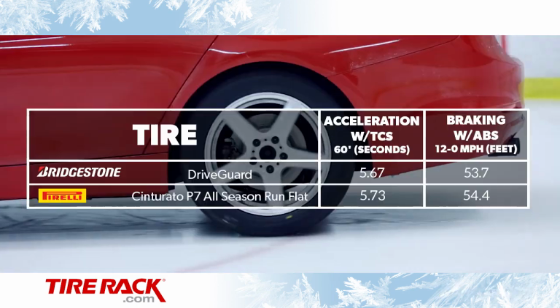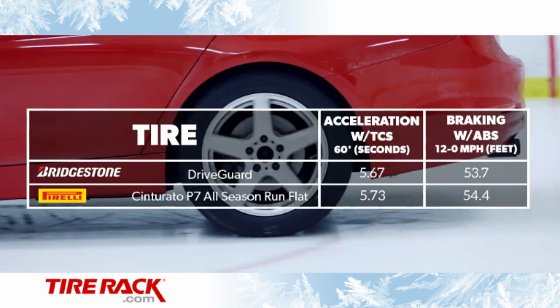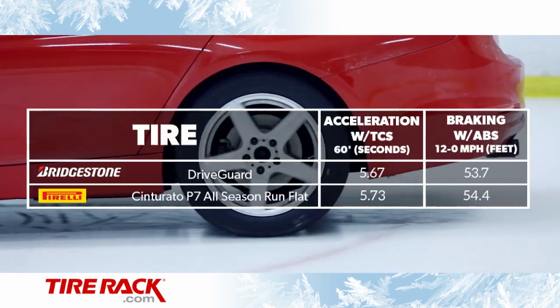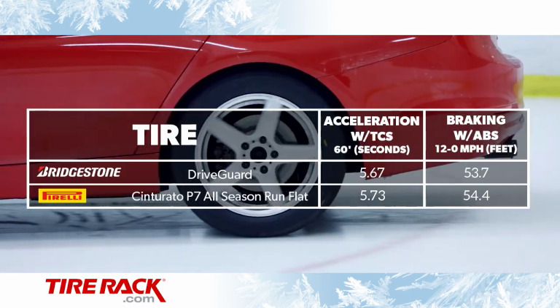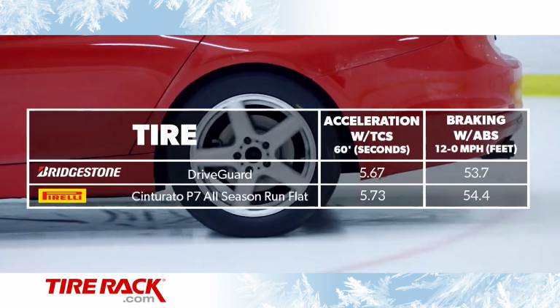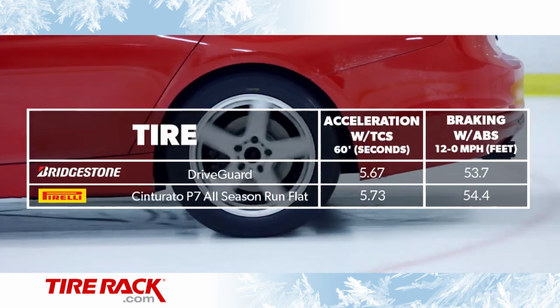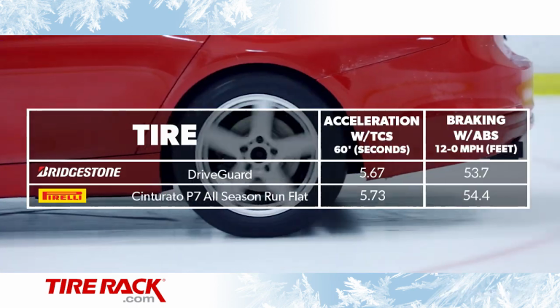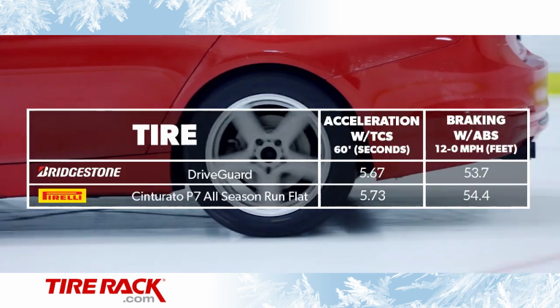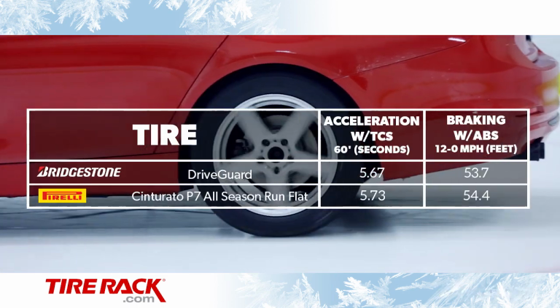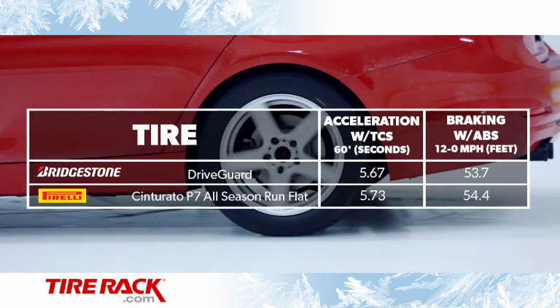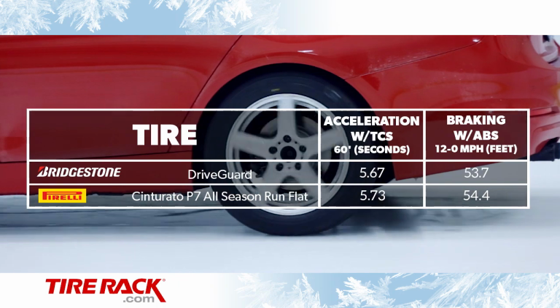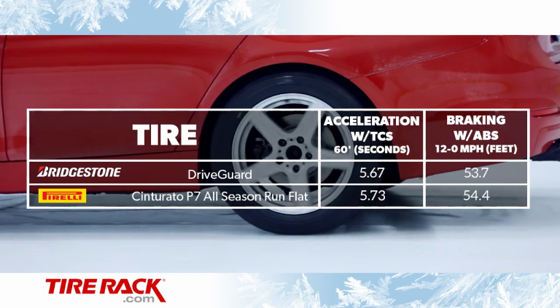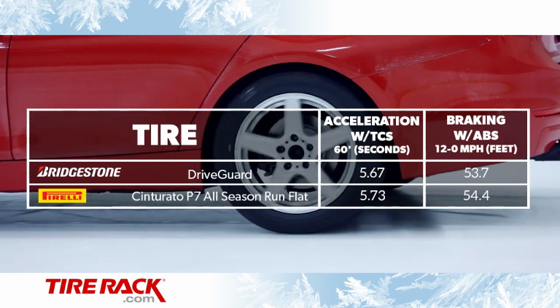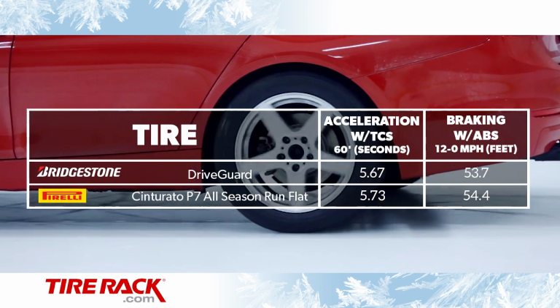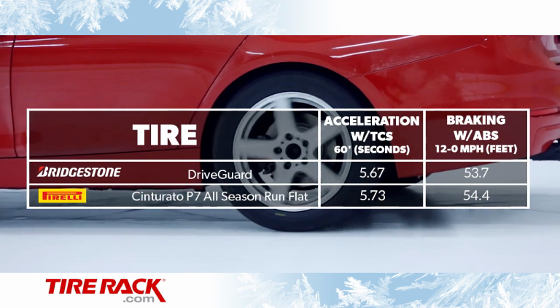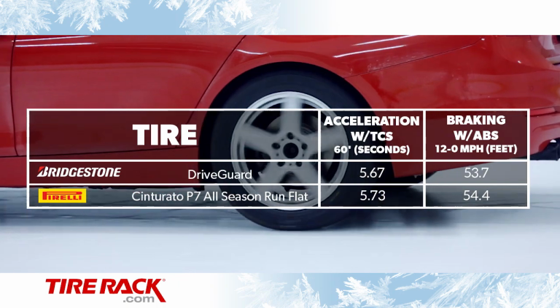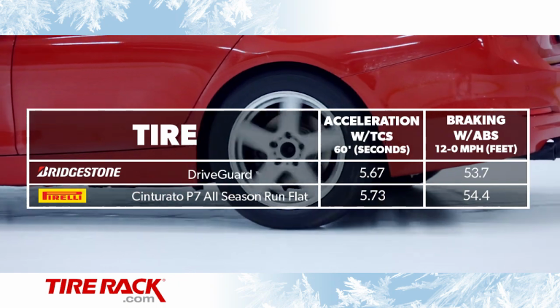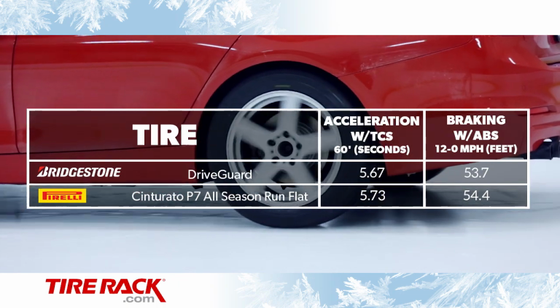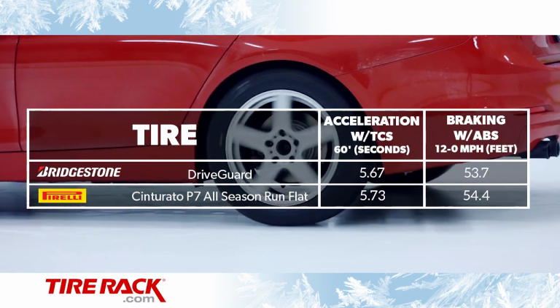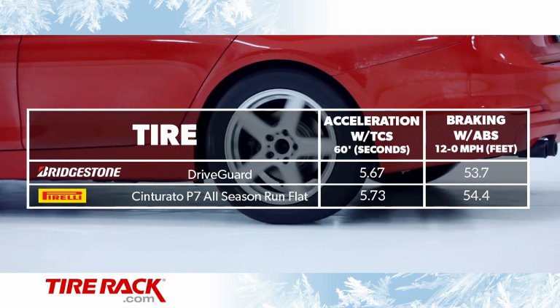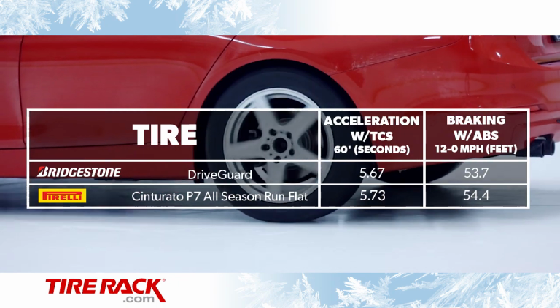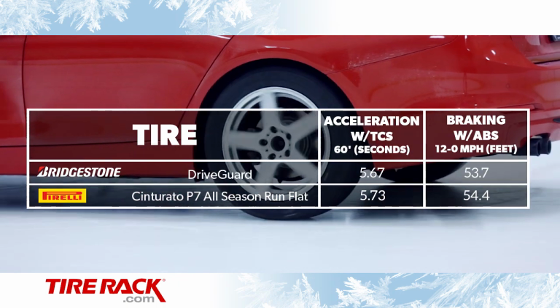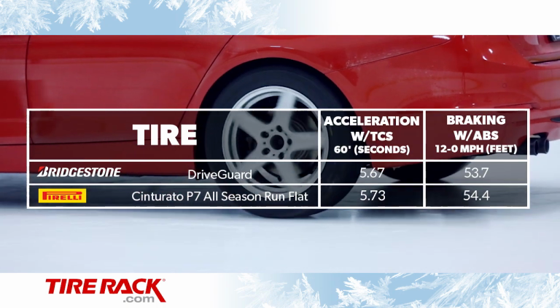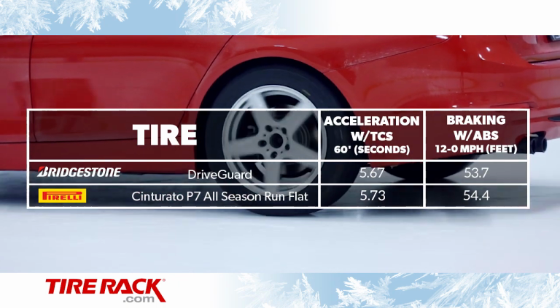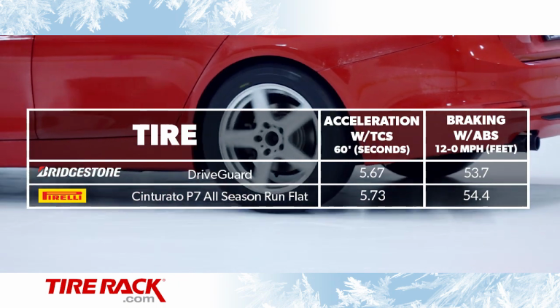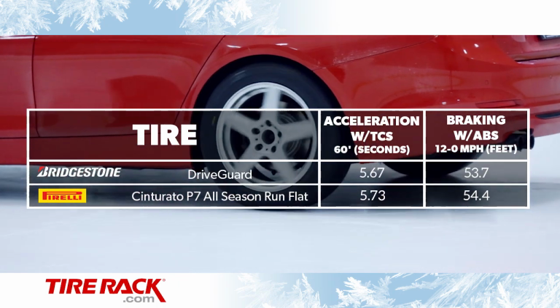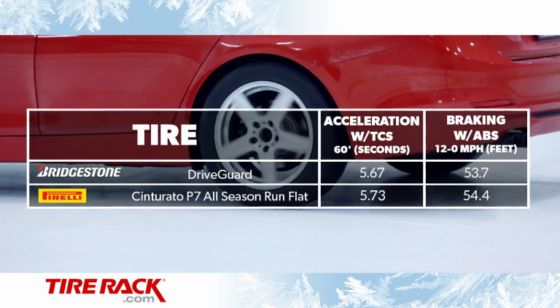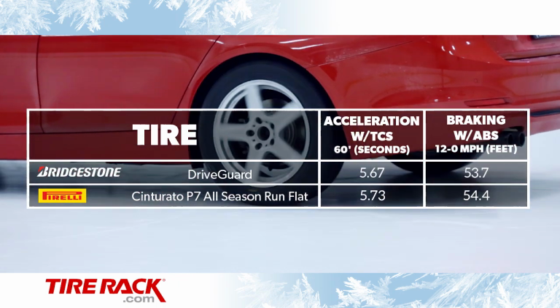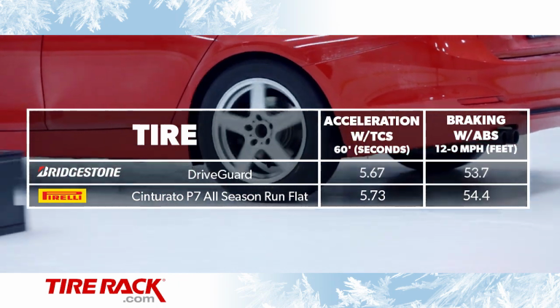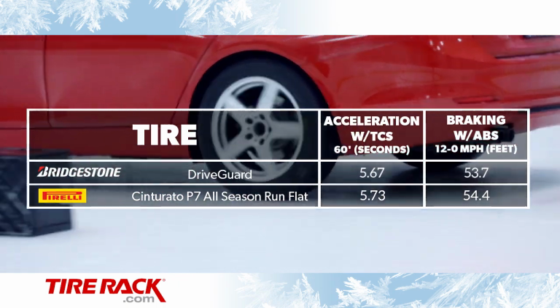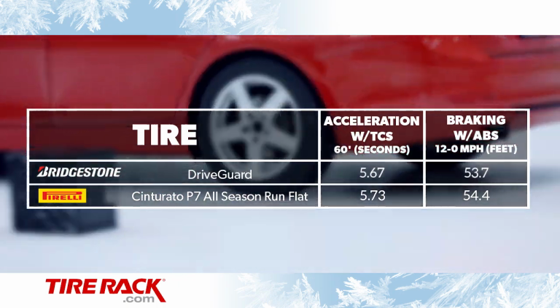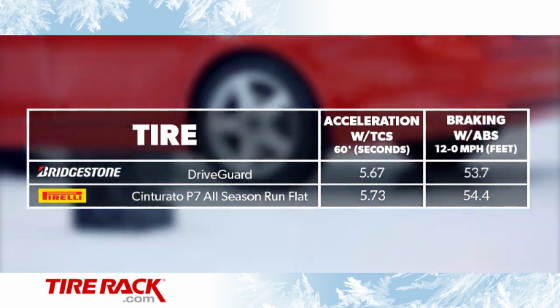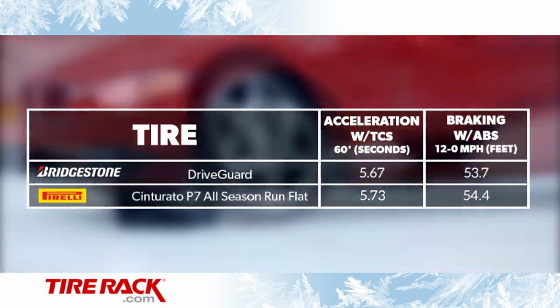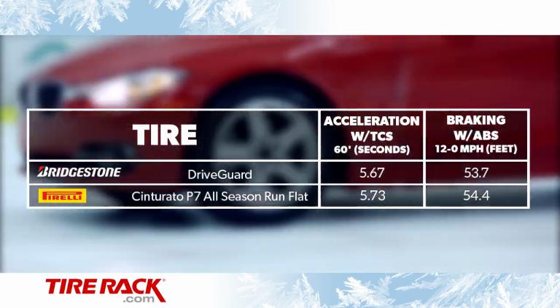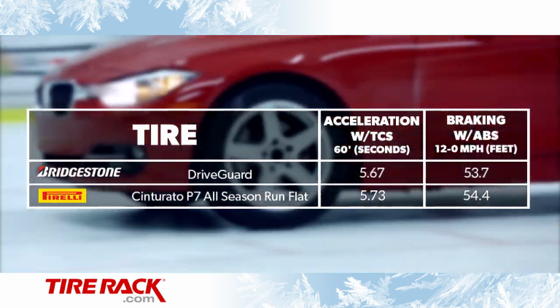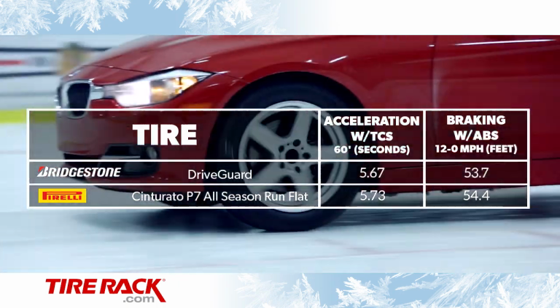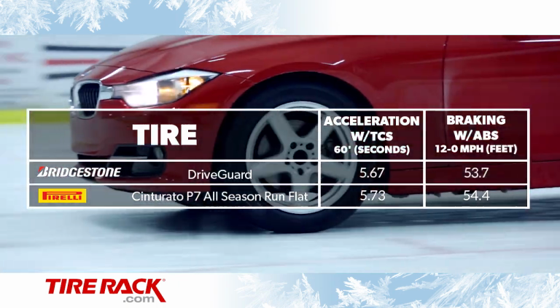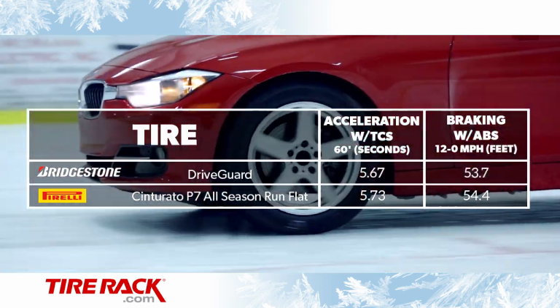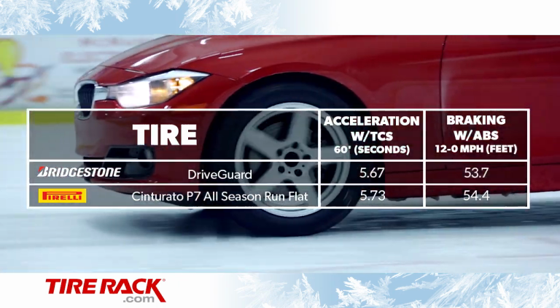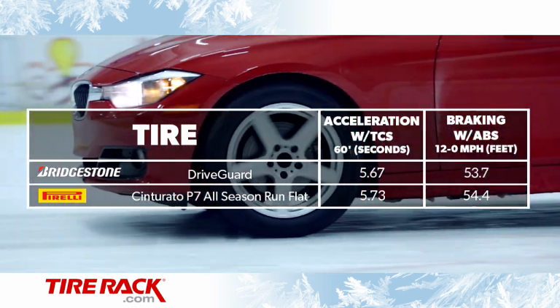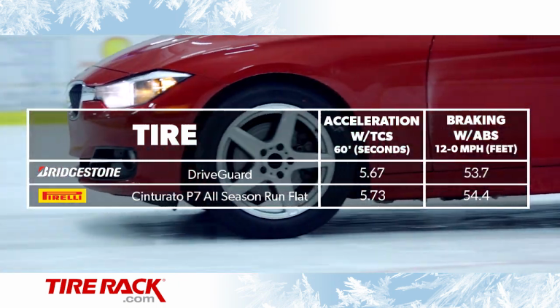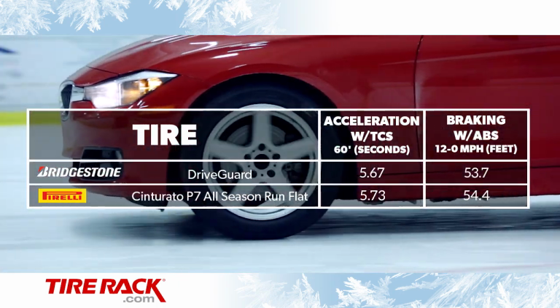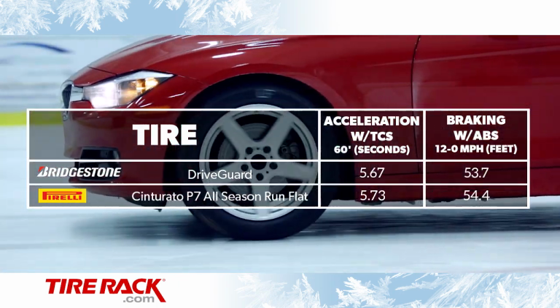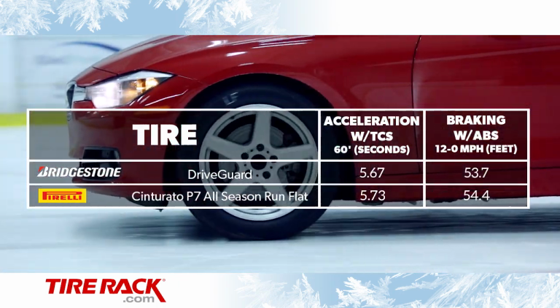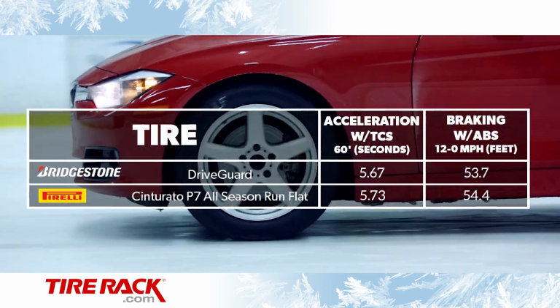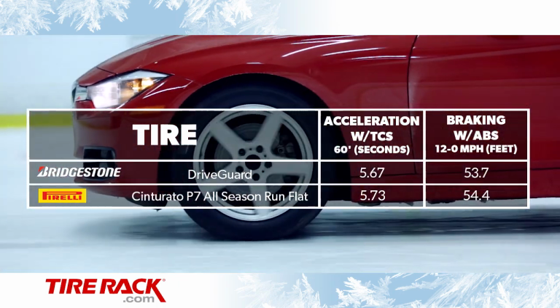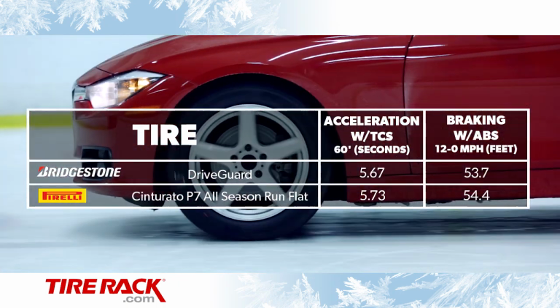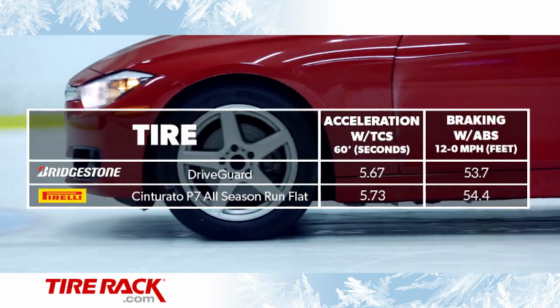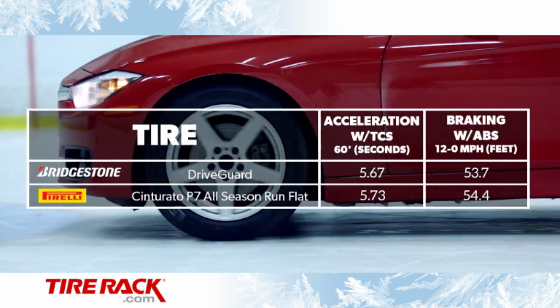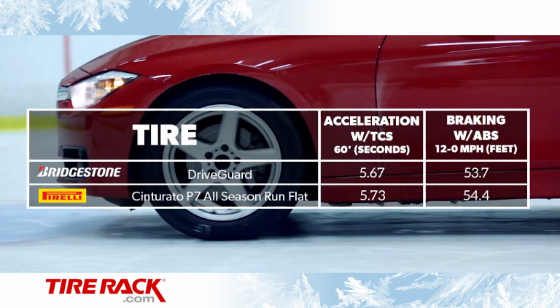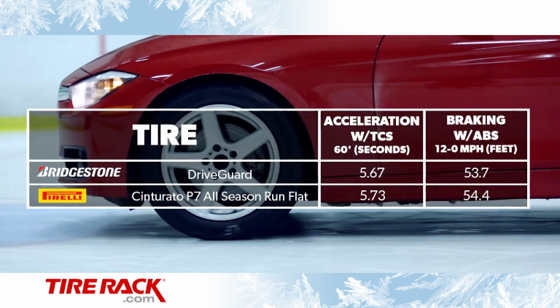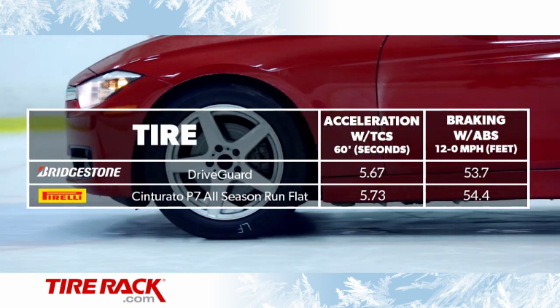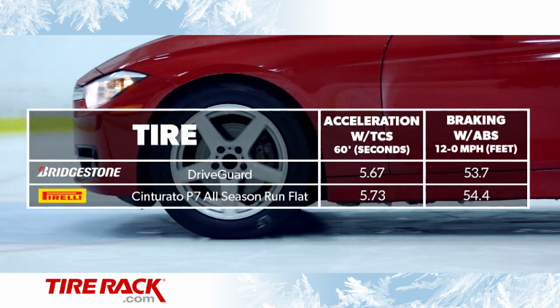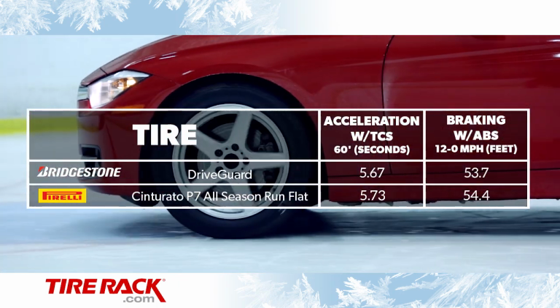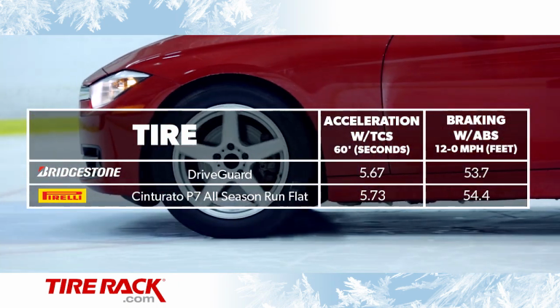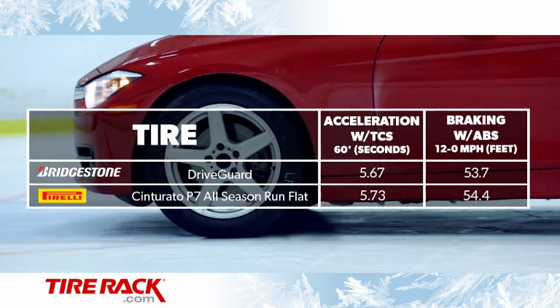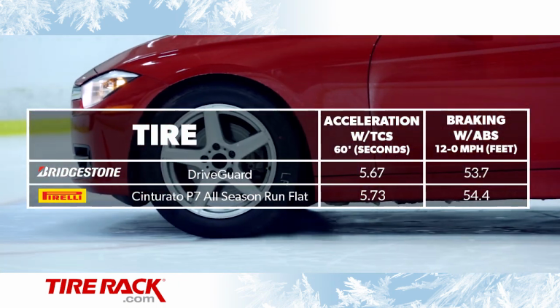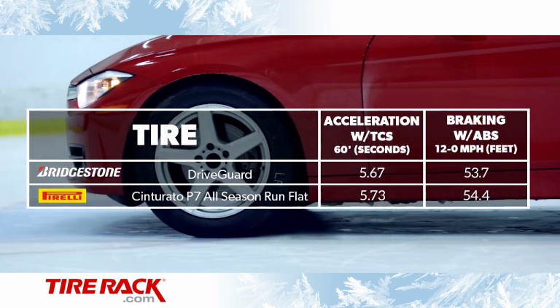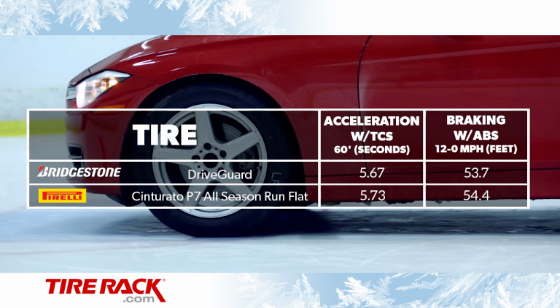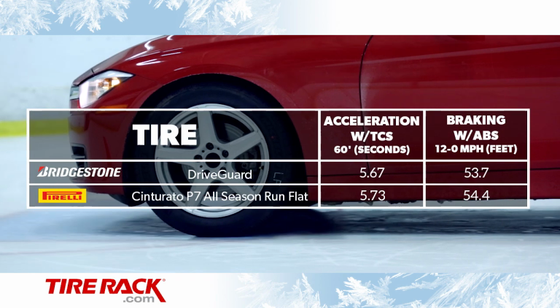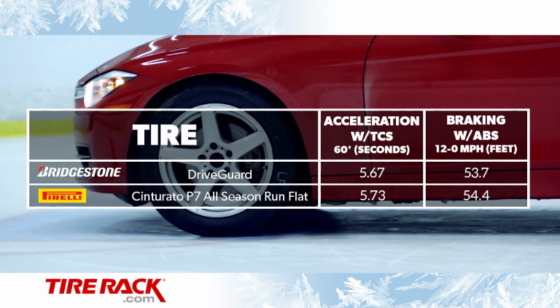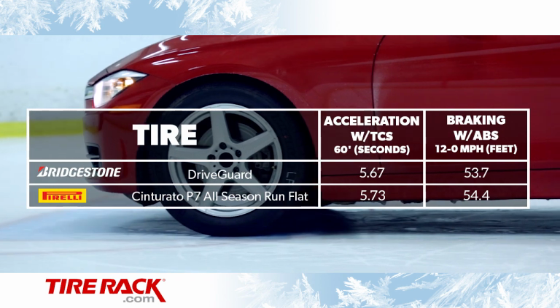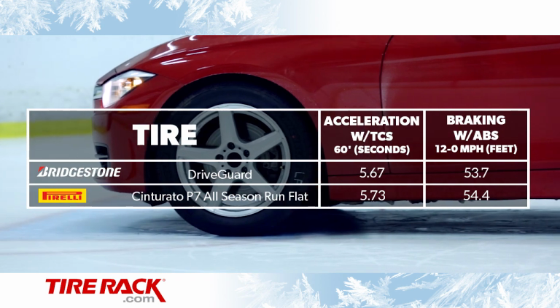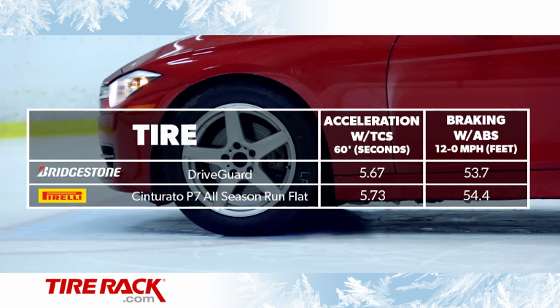On the ice, both performed equally, but as is common for all-season tires, both were well below the traction level of dedicated winter tires.